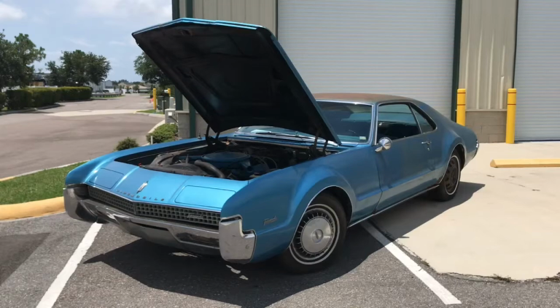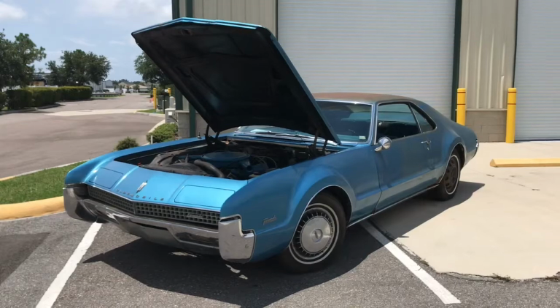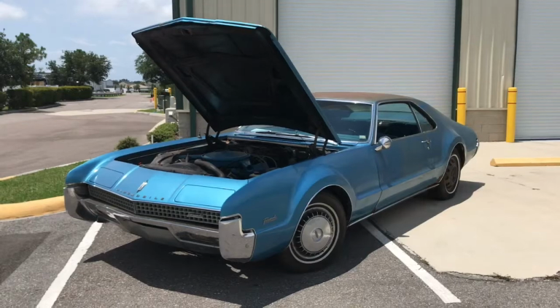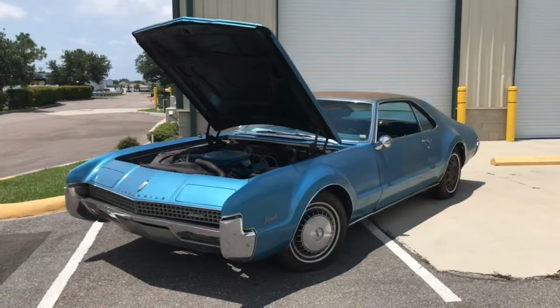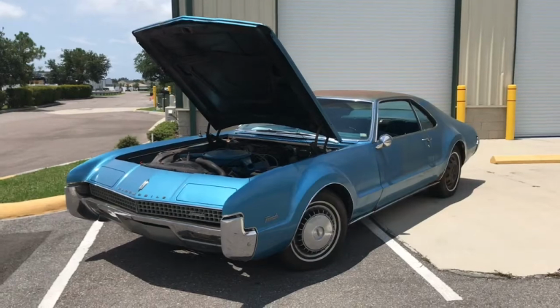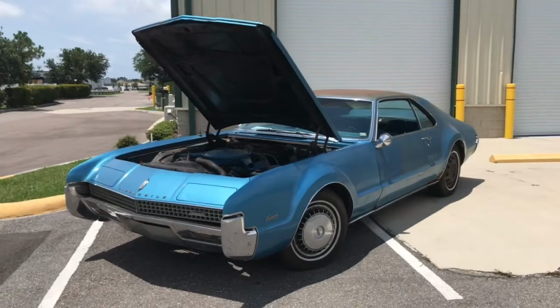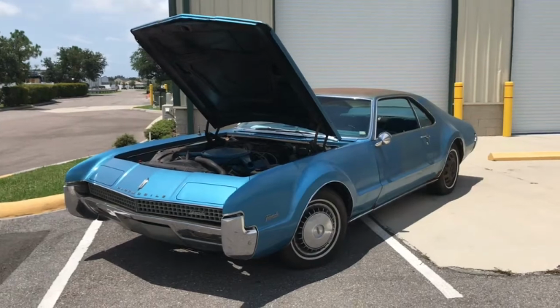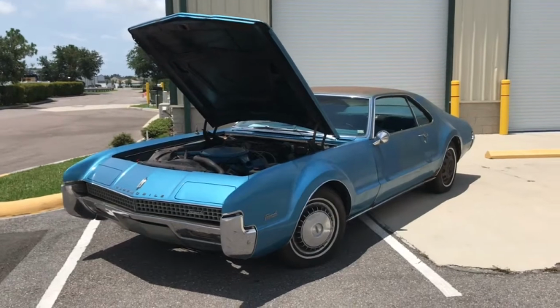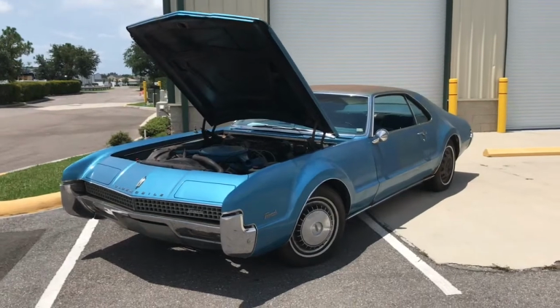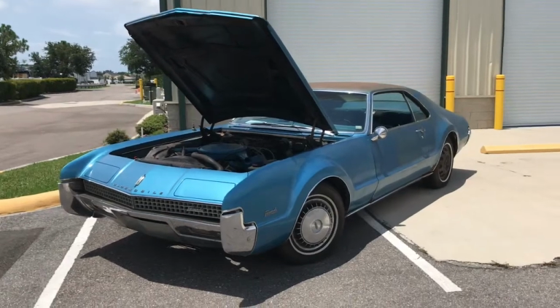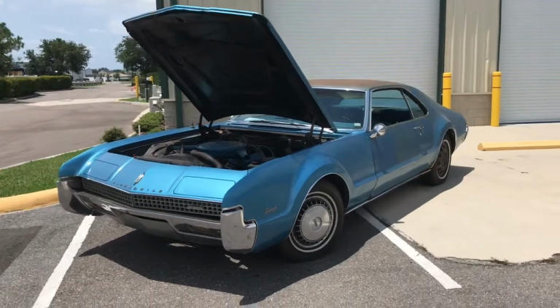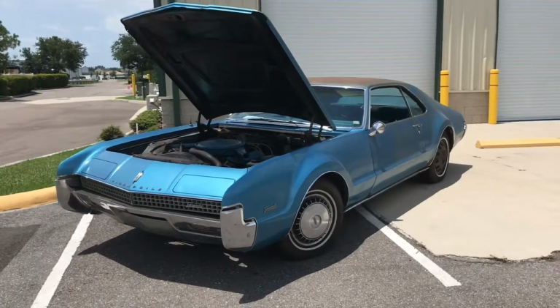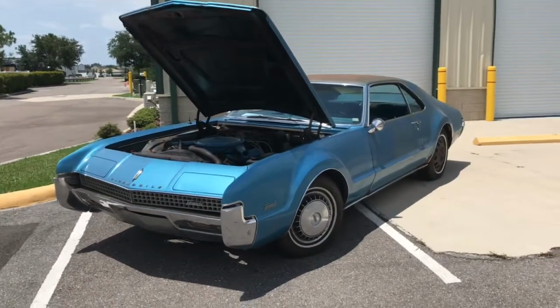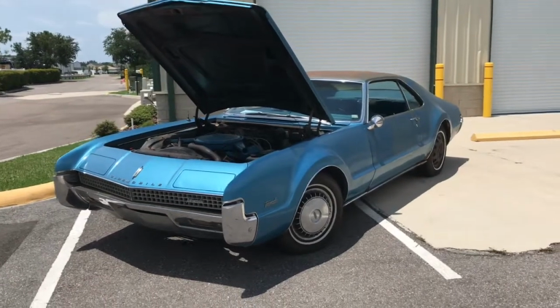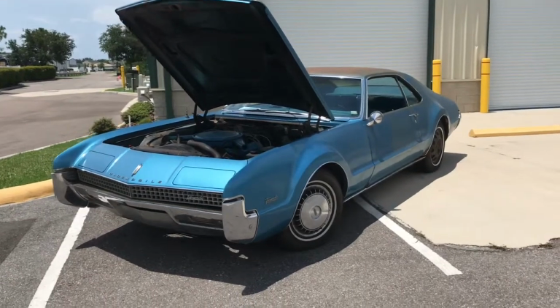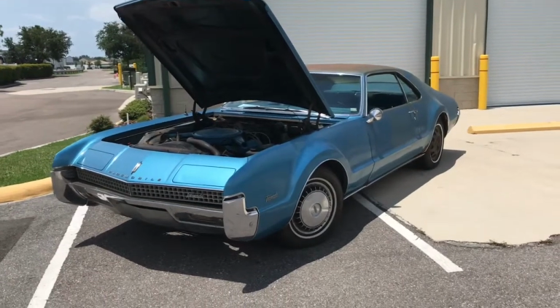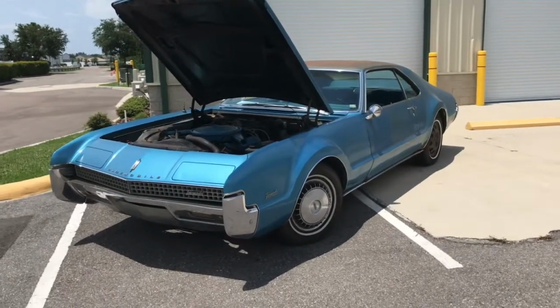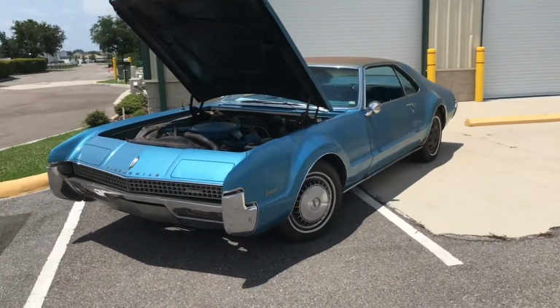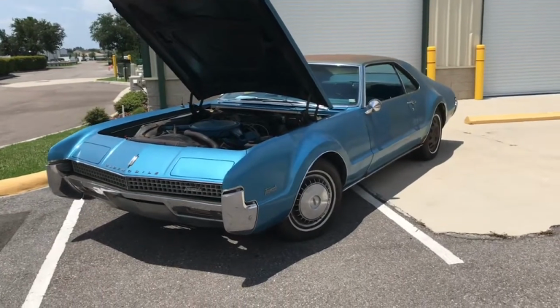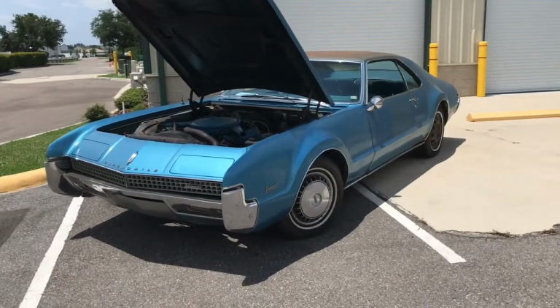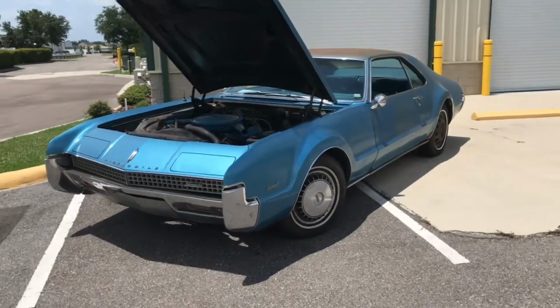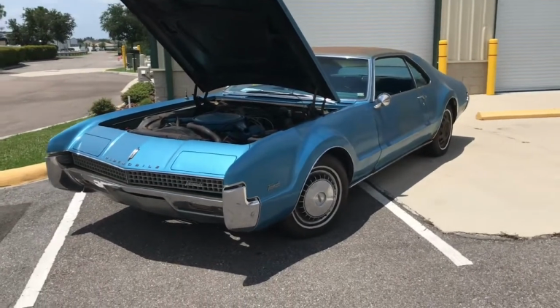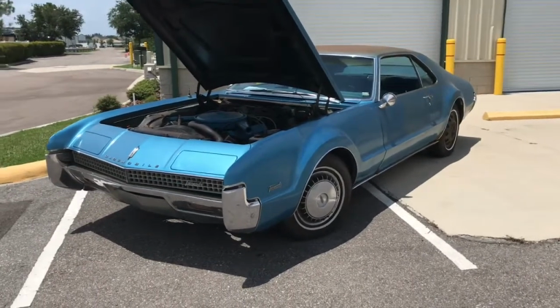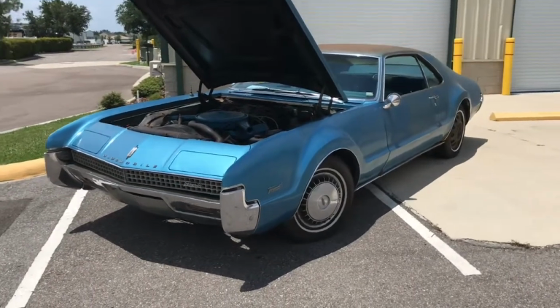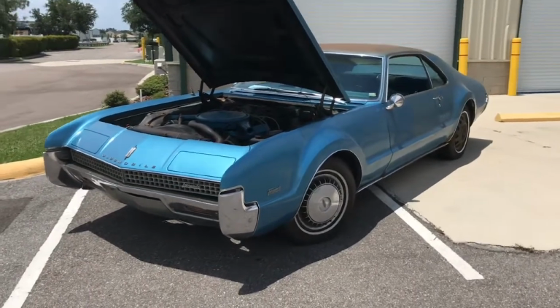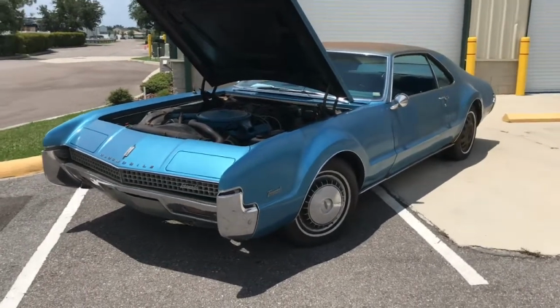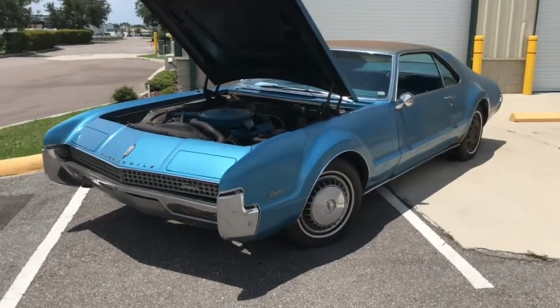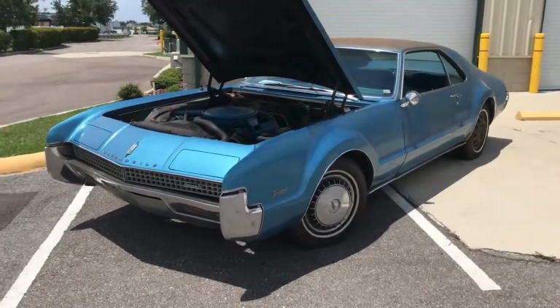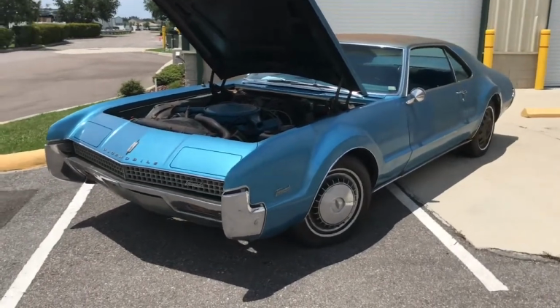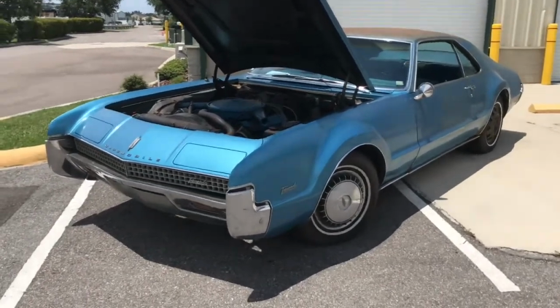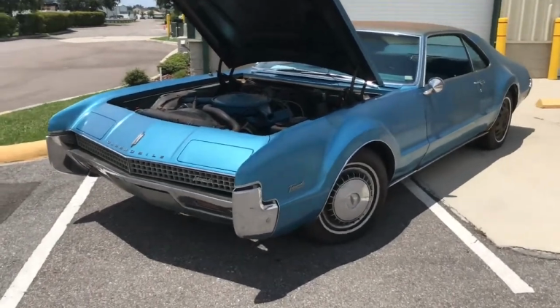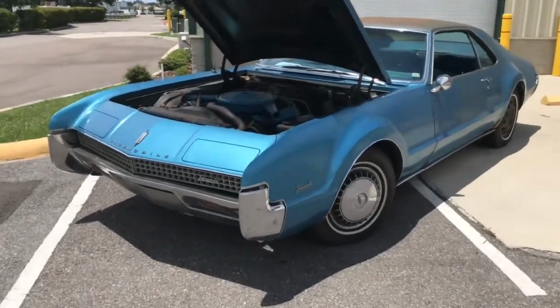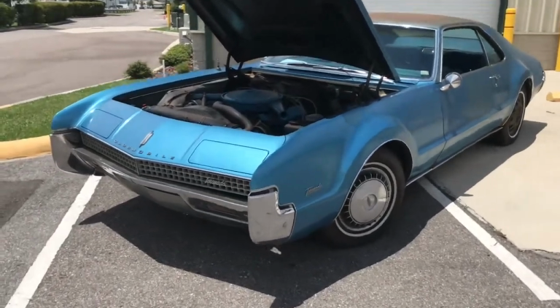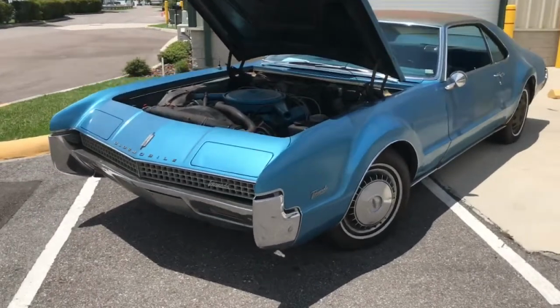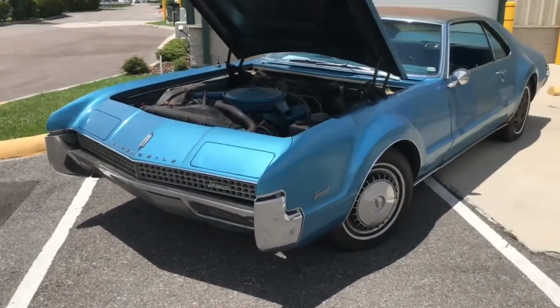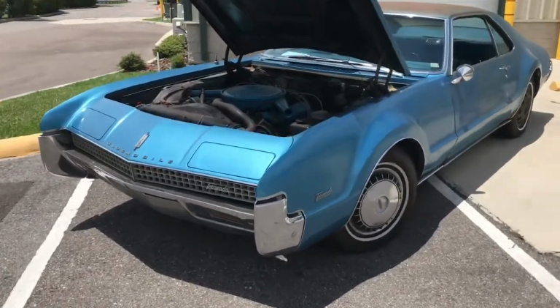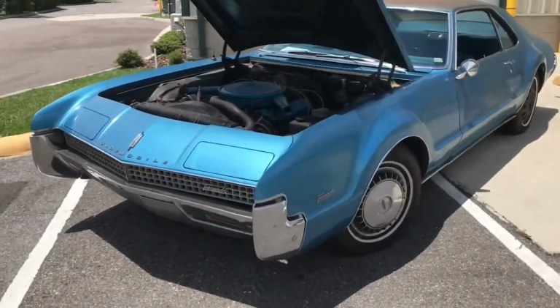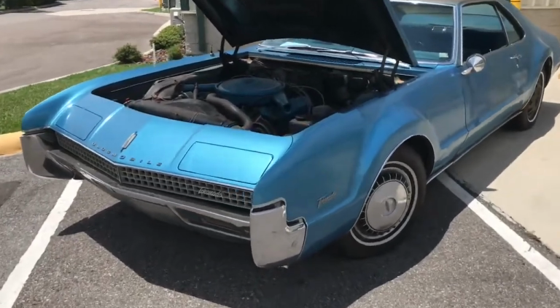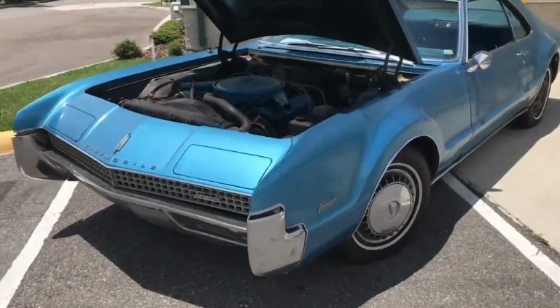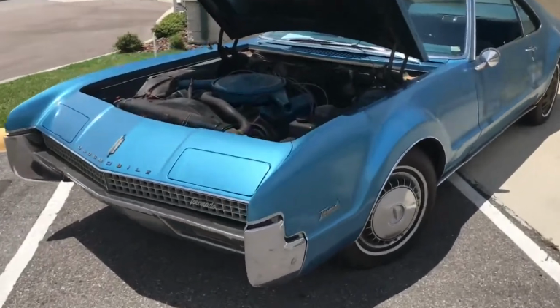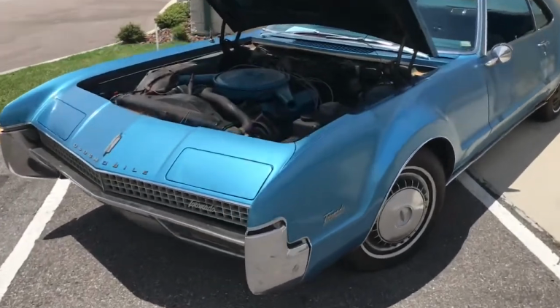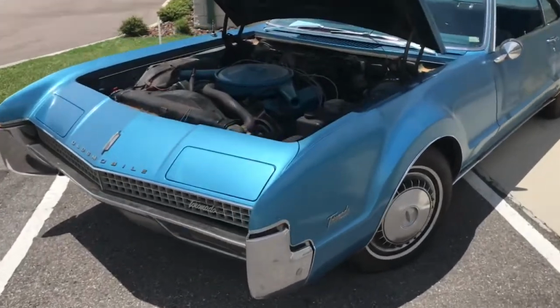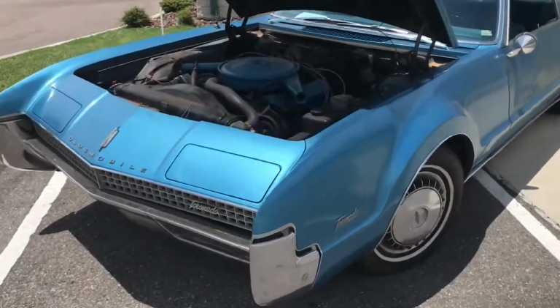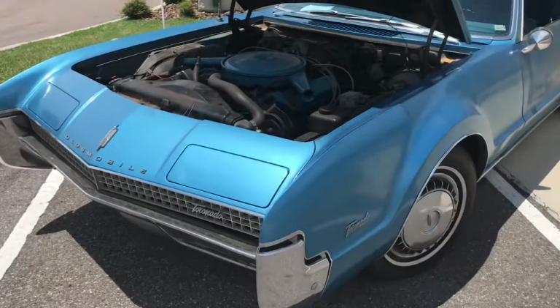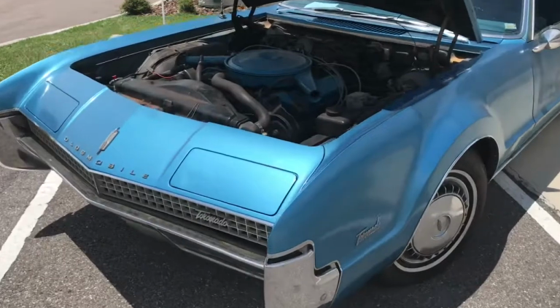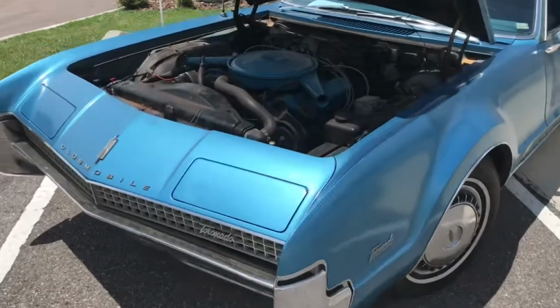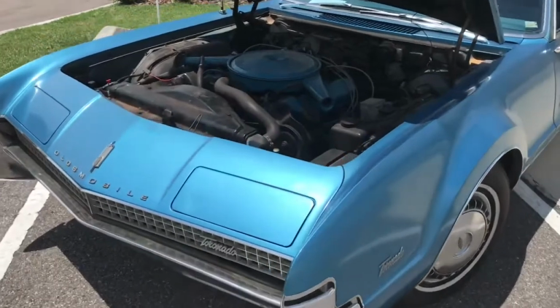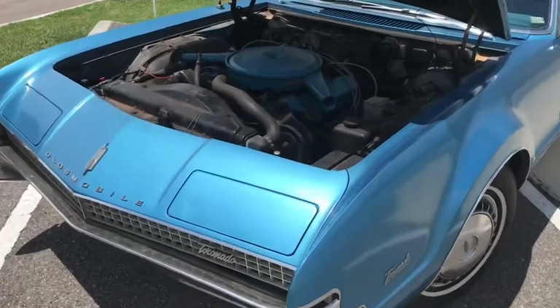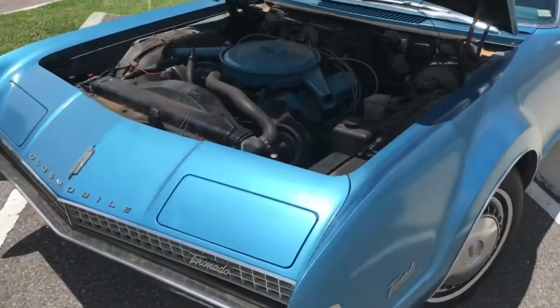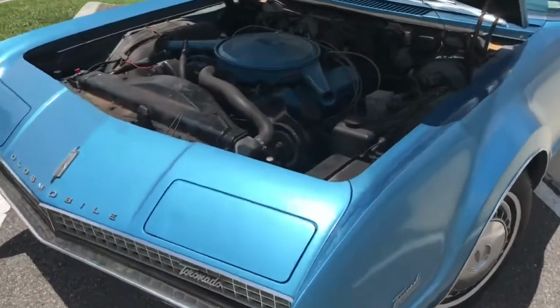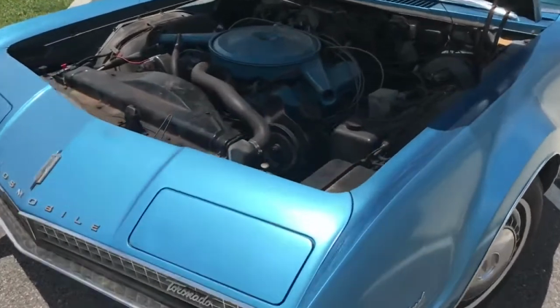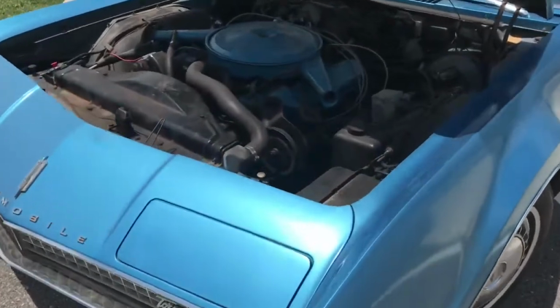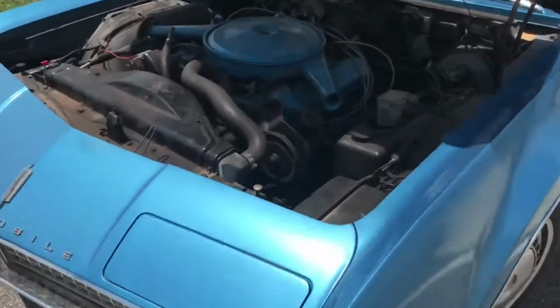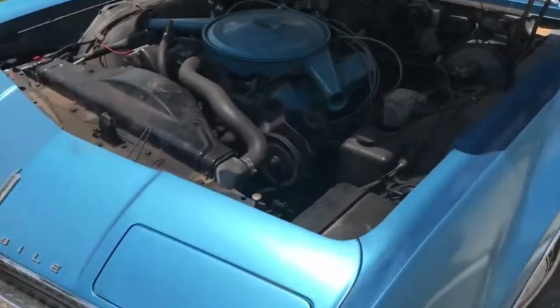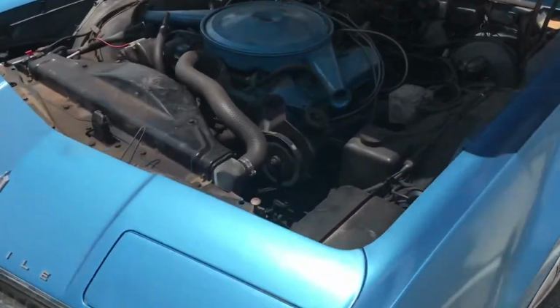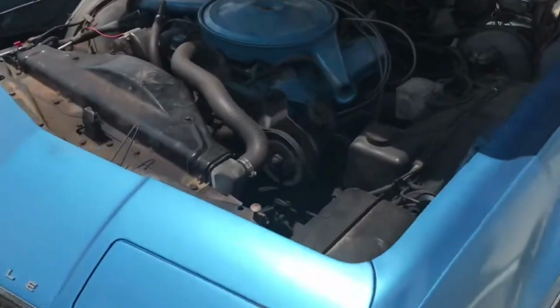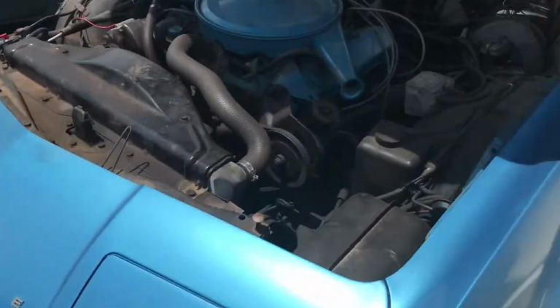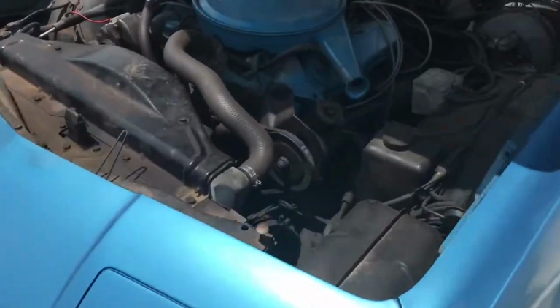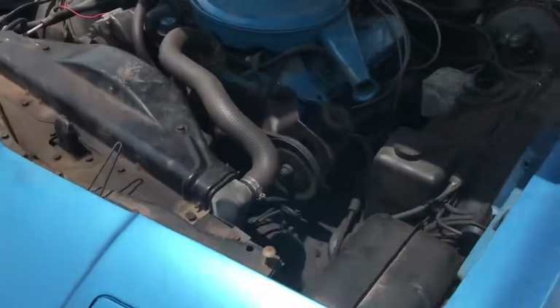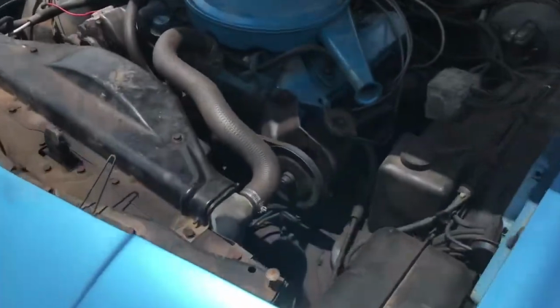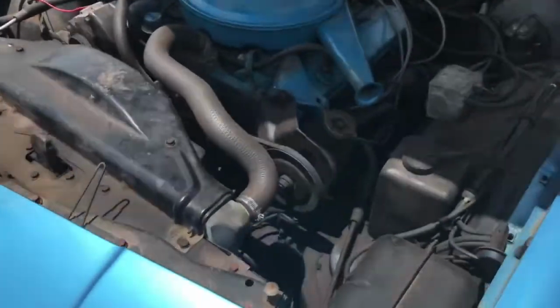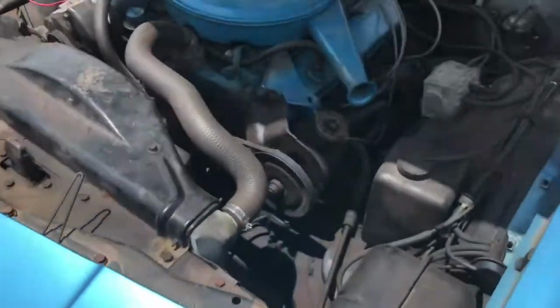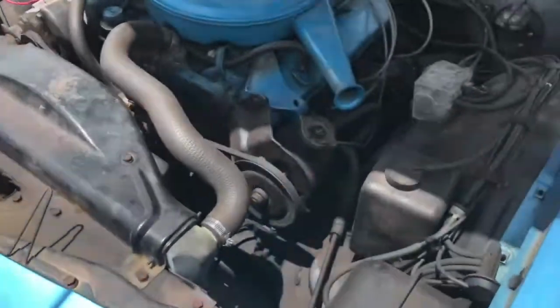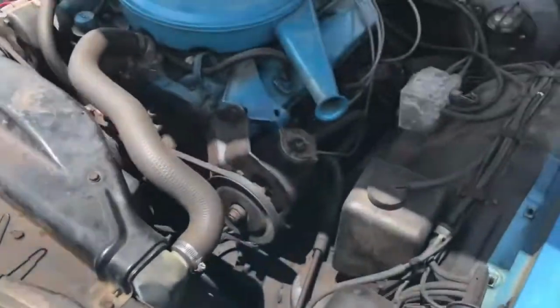Alright, I have the 1967 Tornado running. Let's go ahead and take a look inside here at D'Angelo Bay.